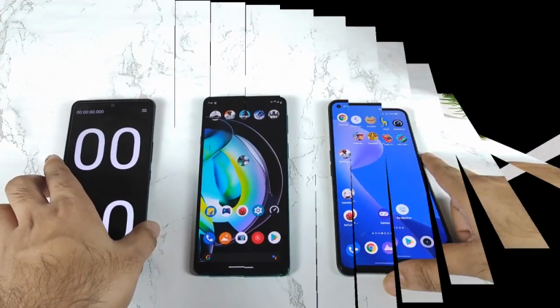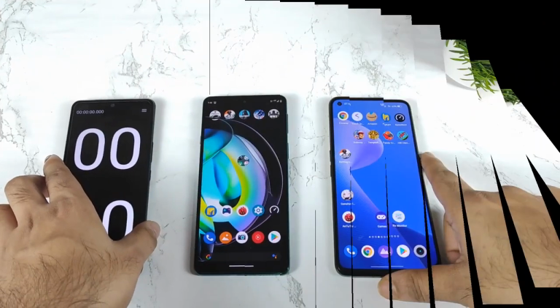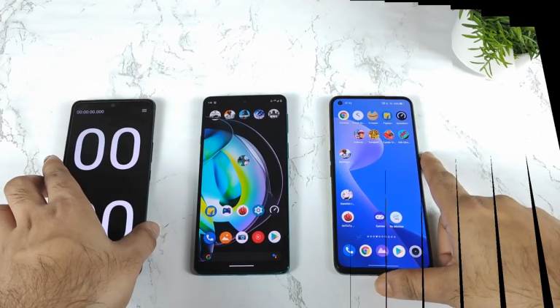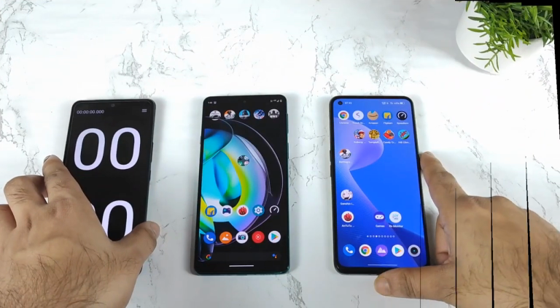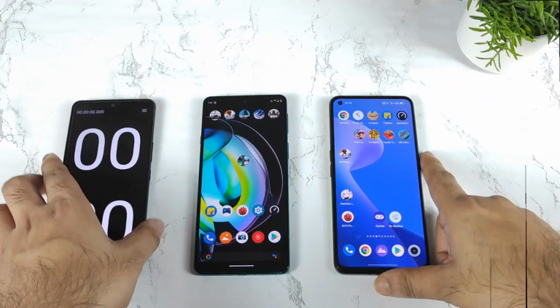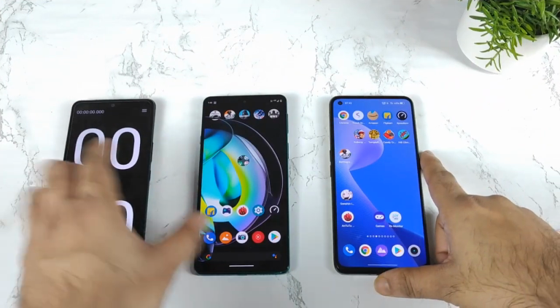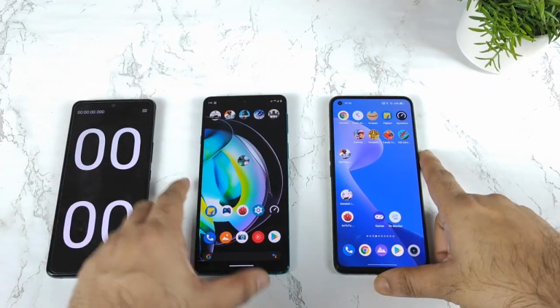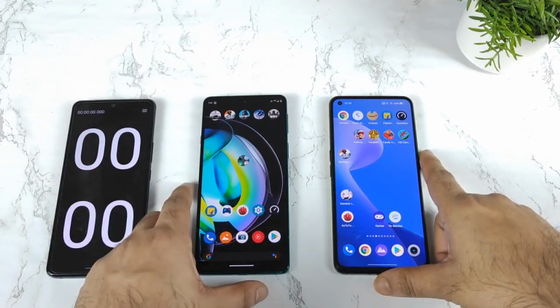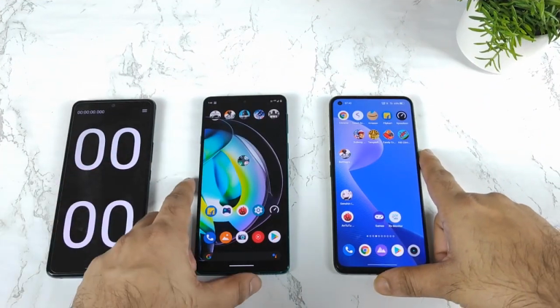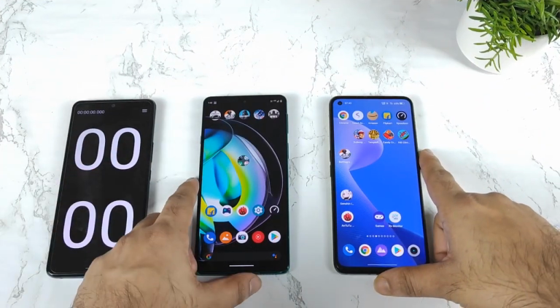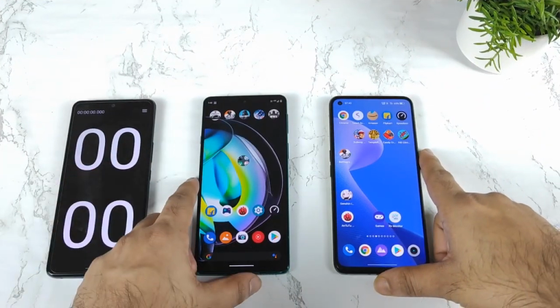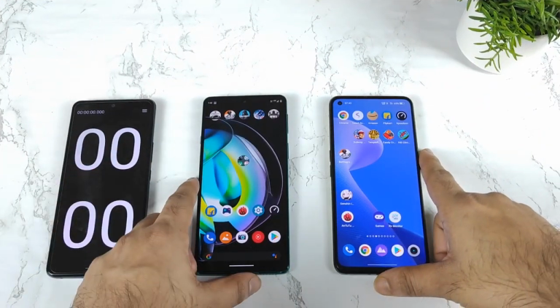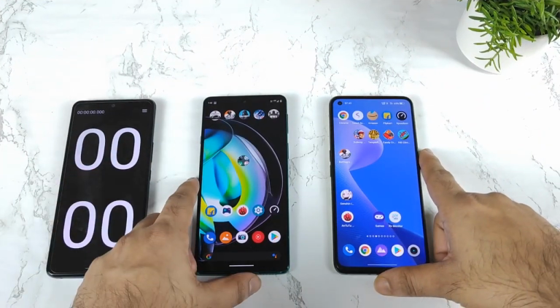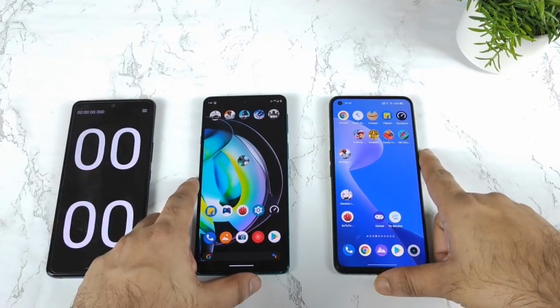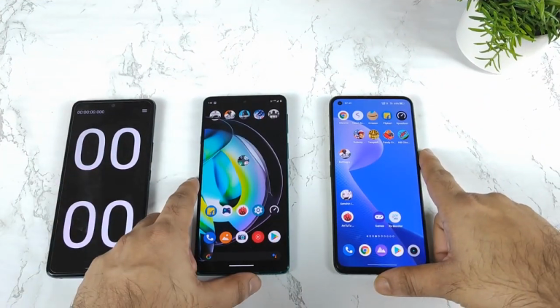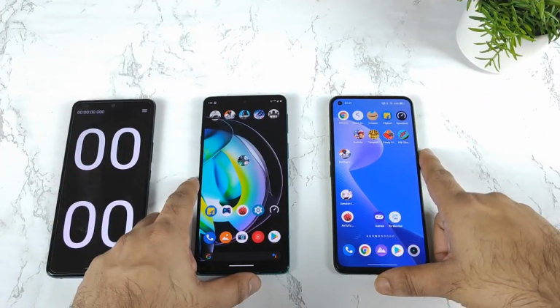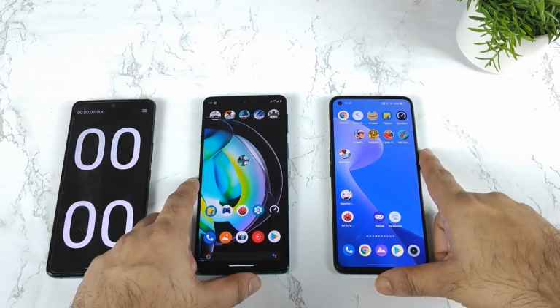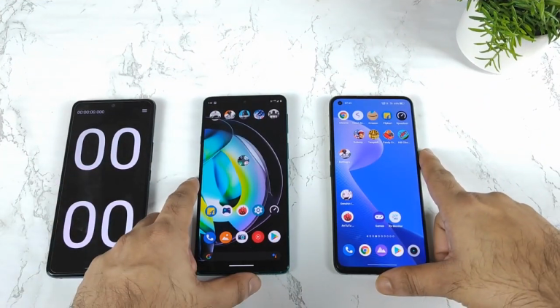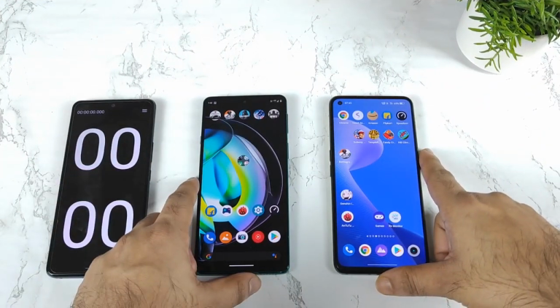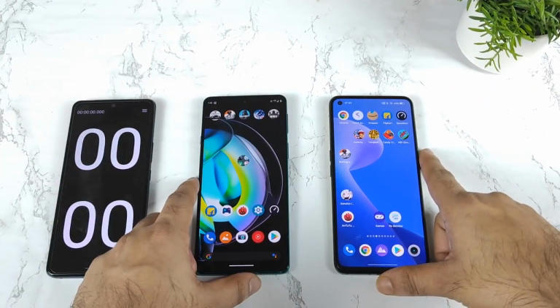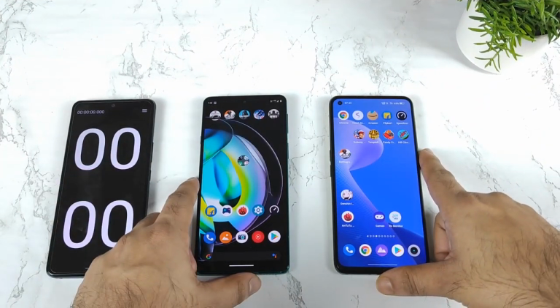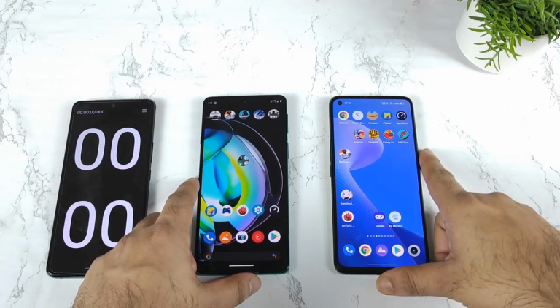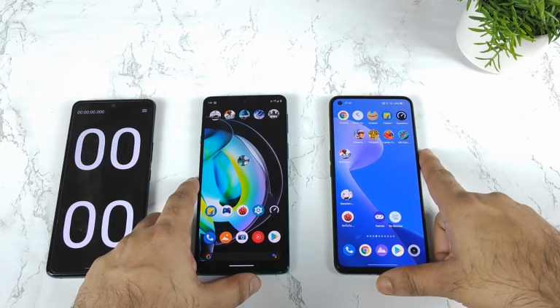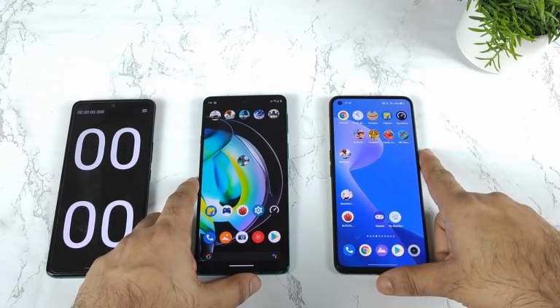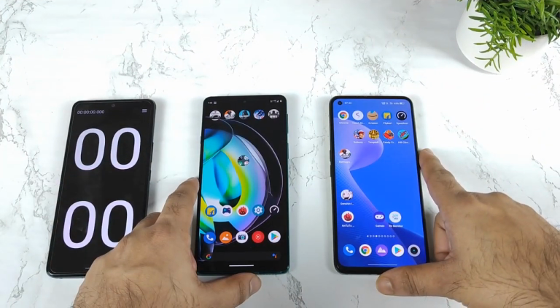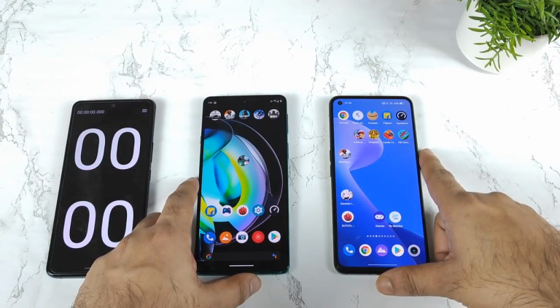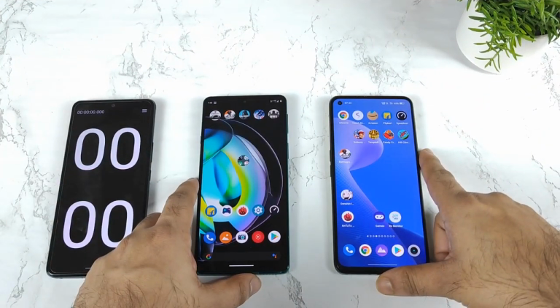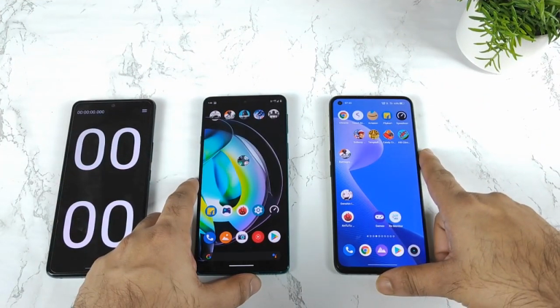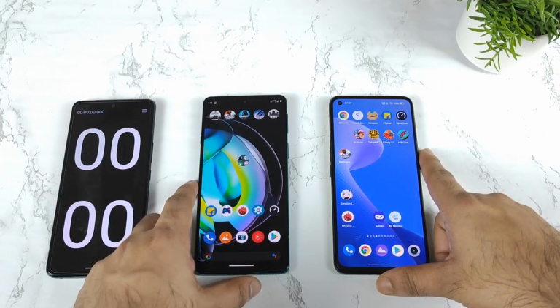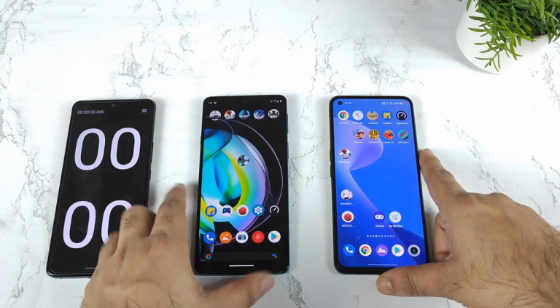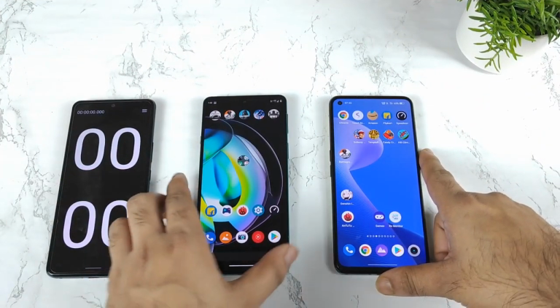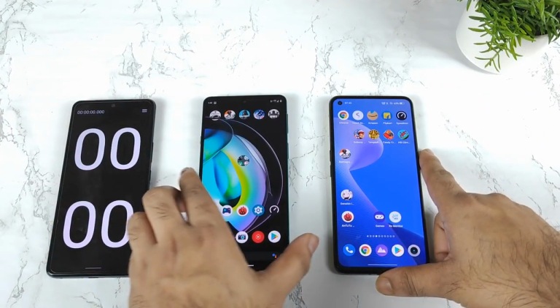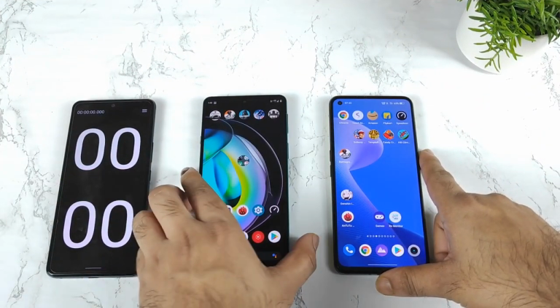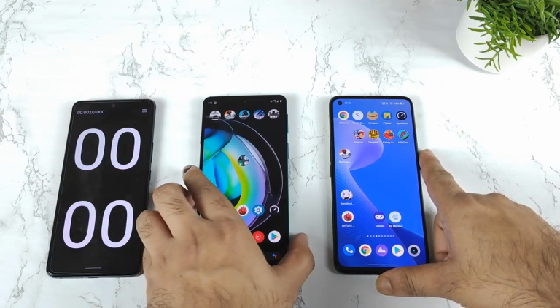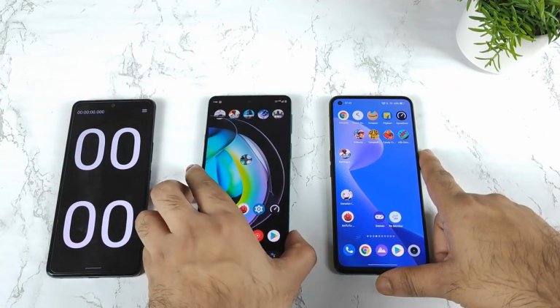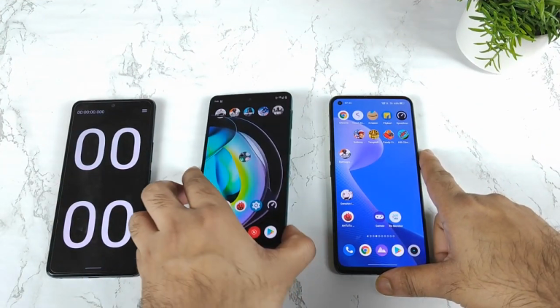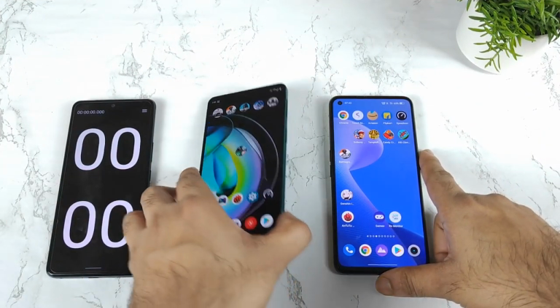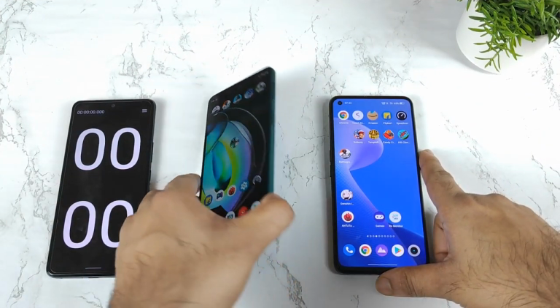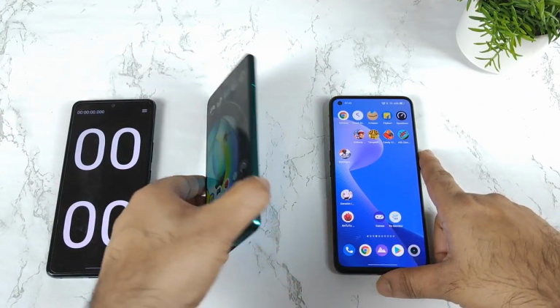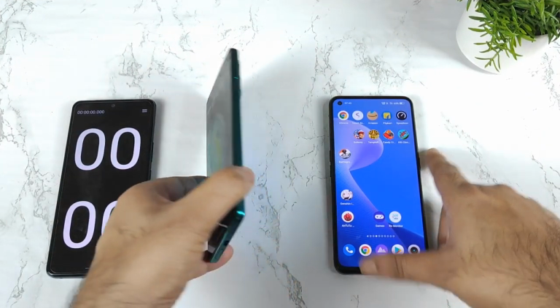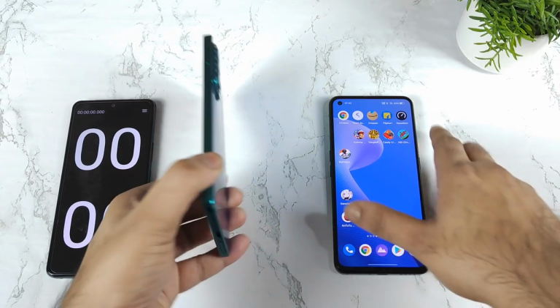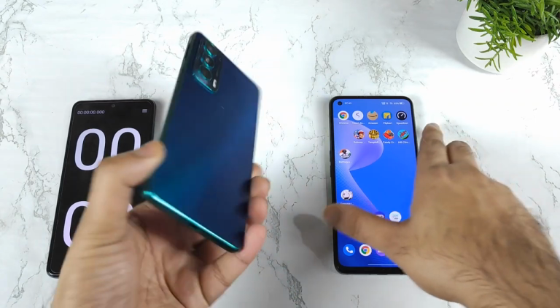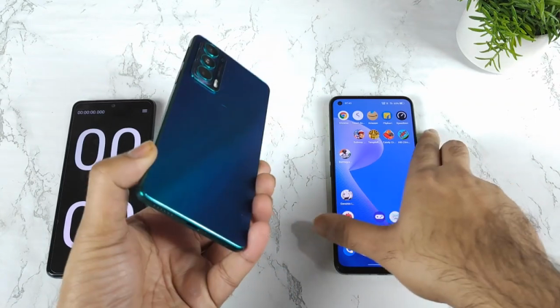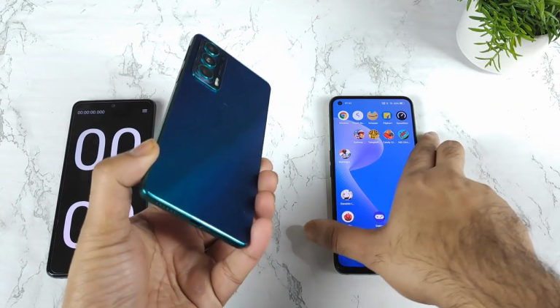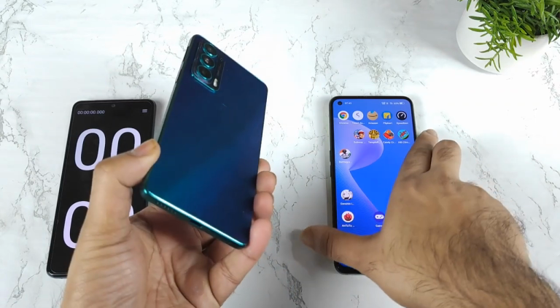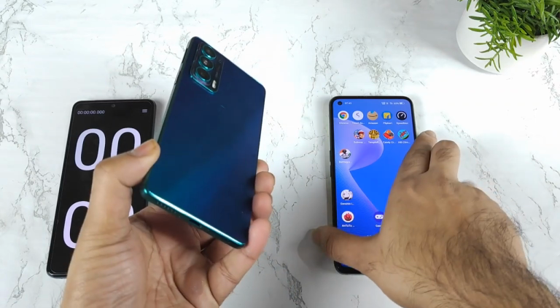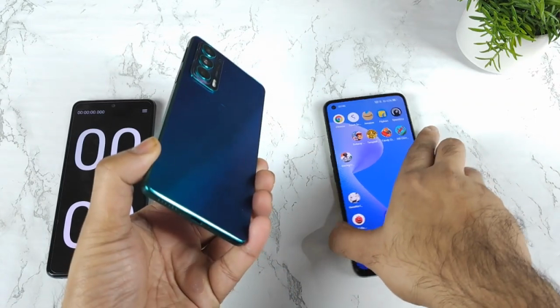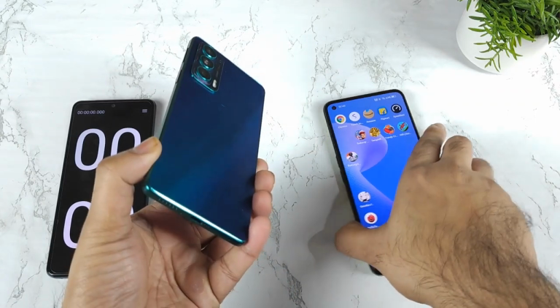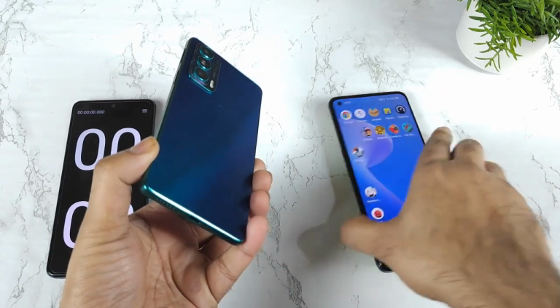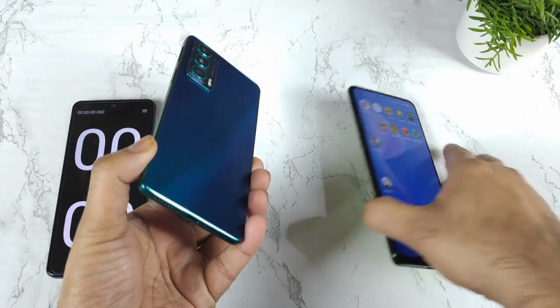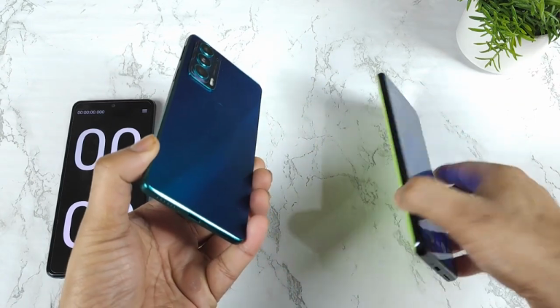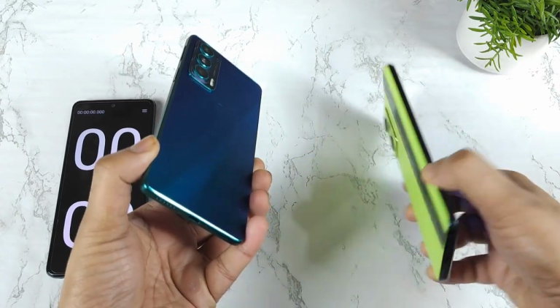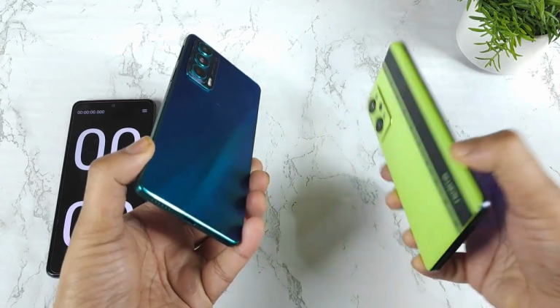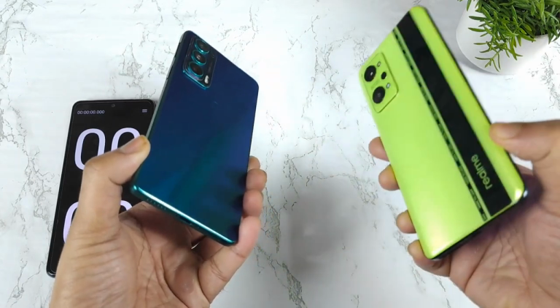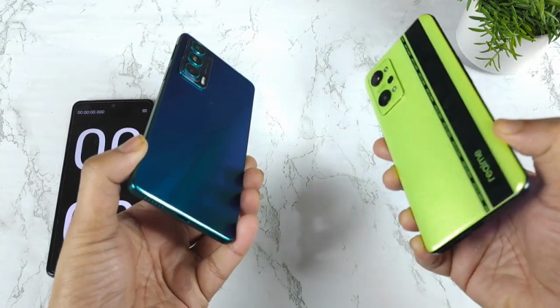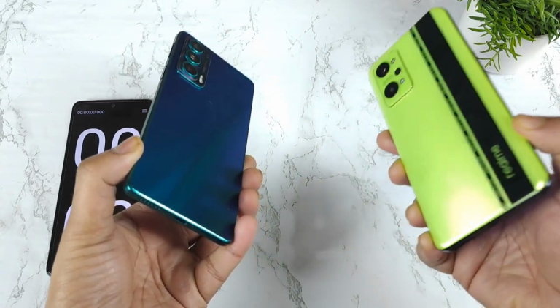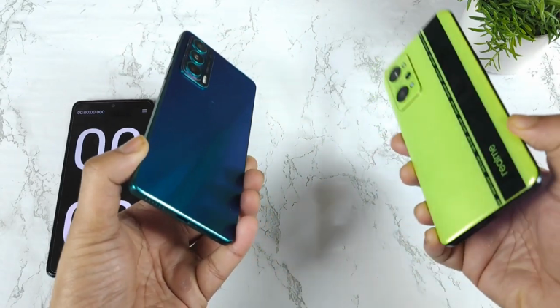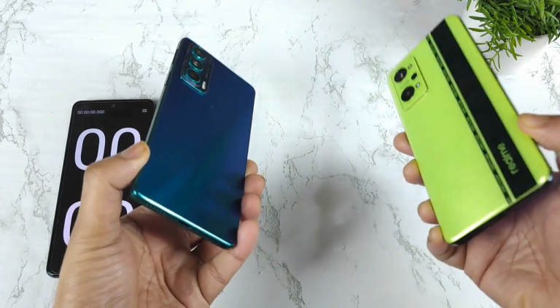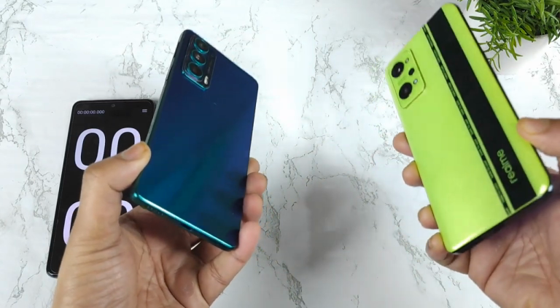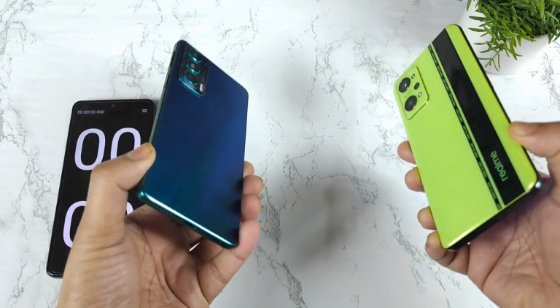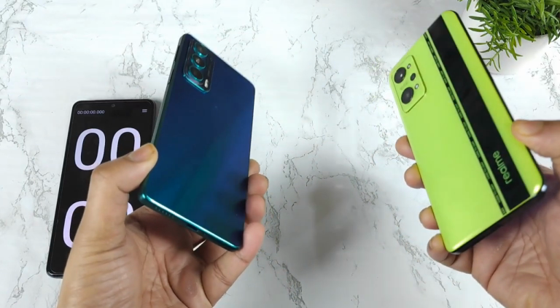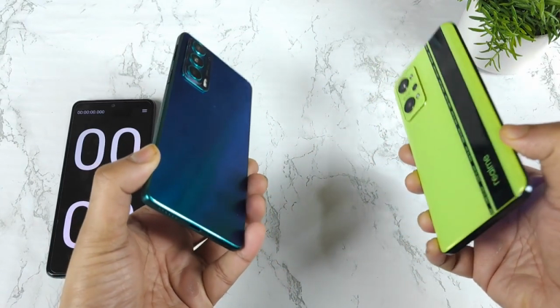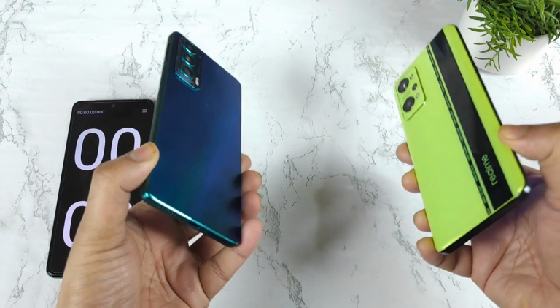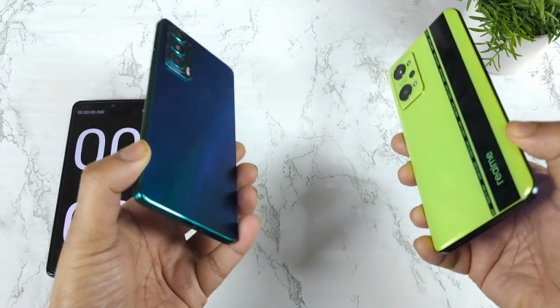Hi friends, welcome back to my channel Saitekur. In this video, I am going to do the speed test comparison between the Moto H20 vs Realme GT Neo 2 device.